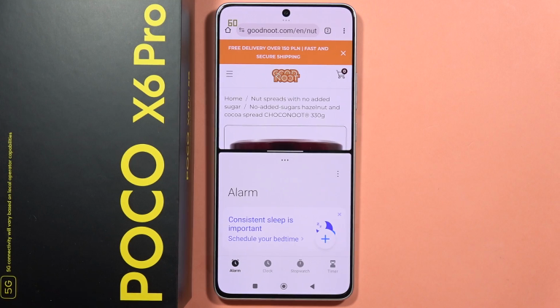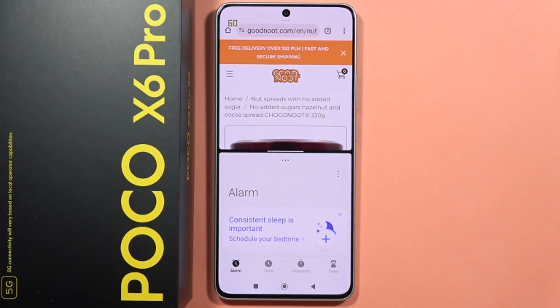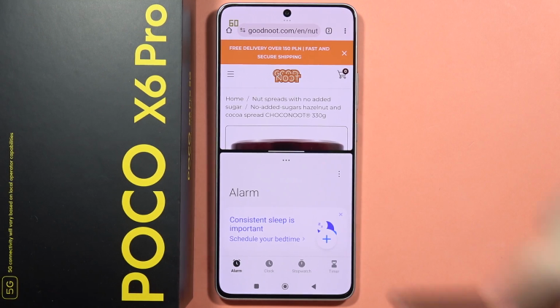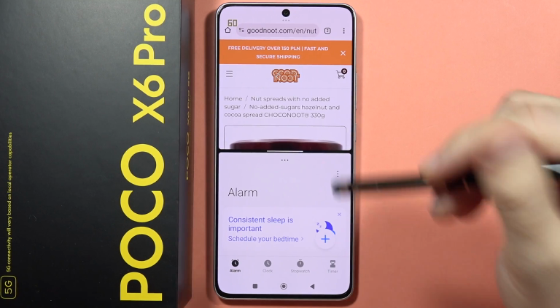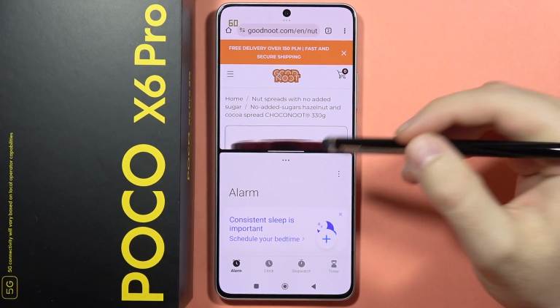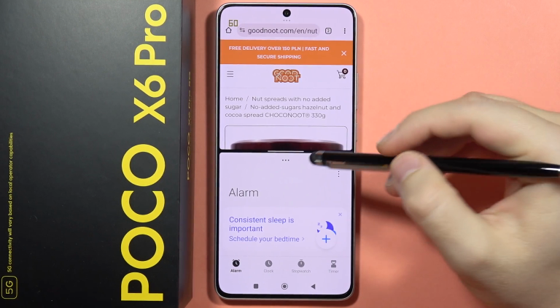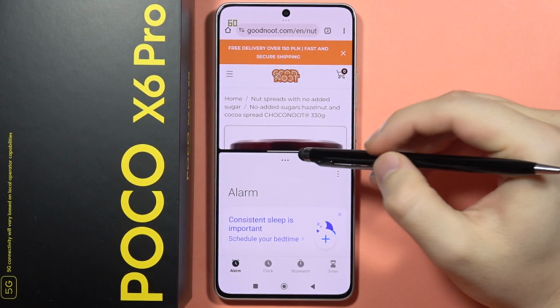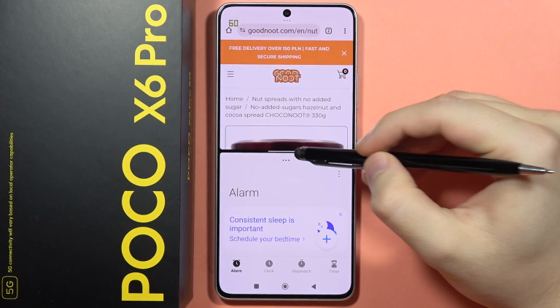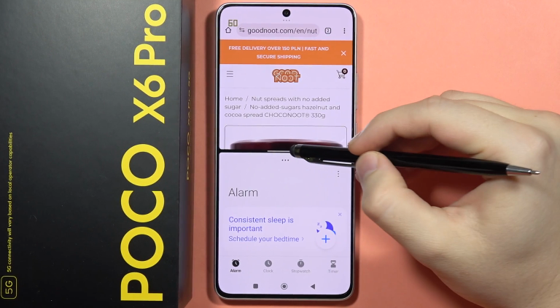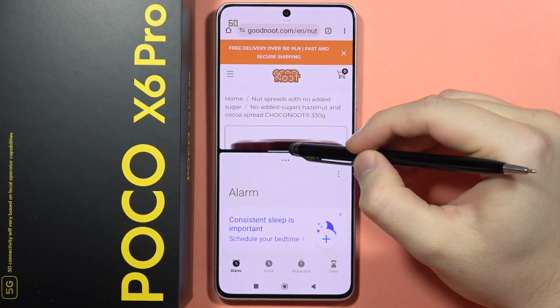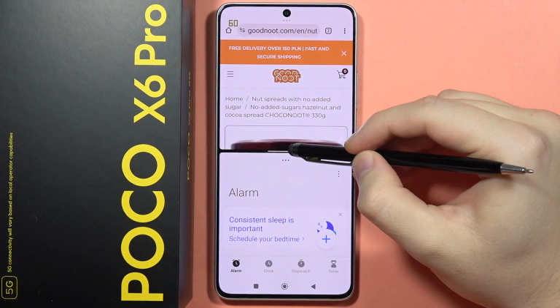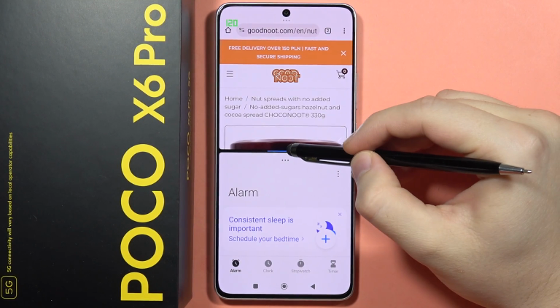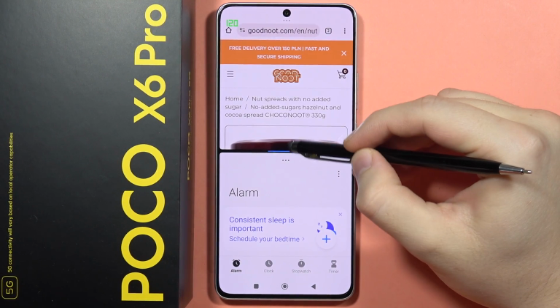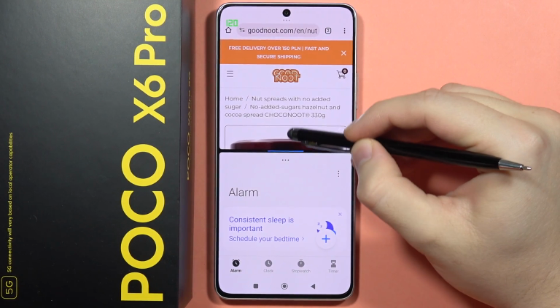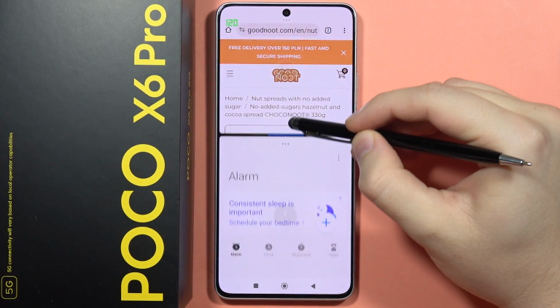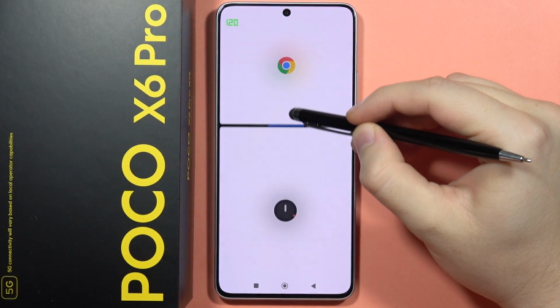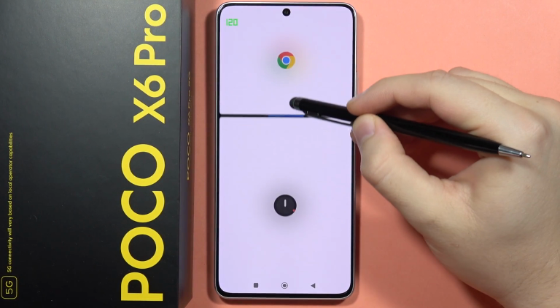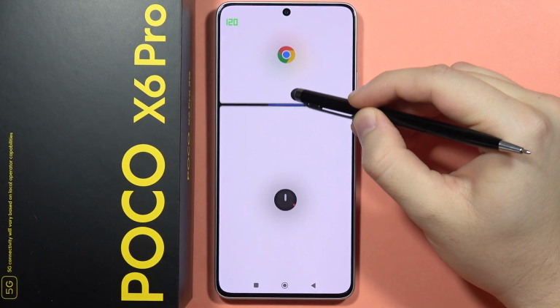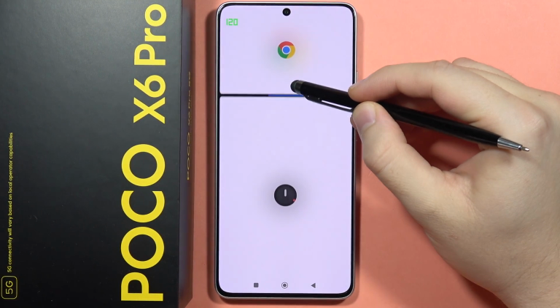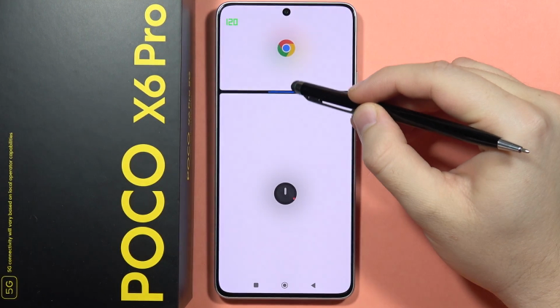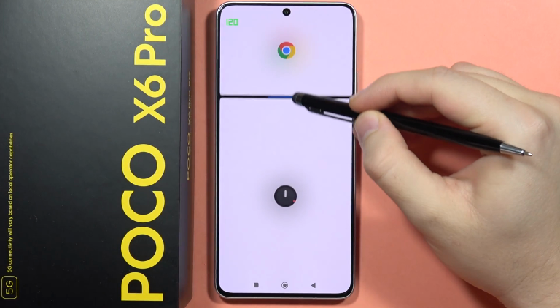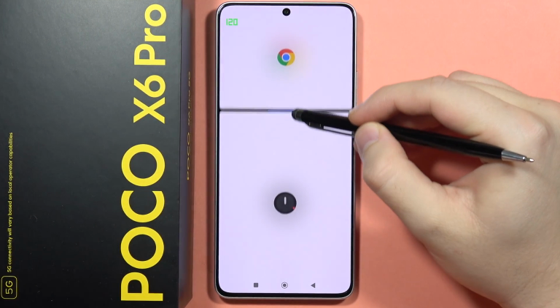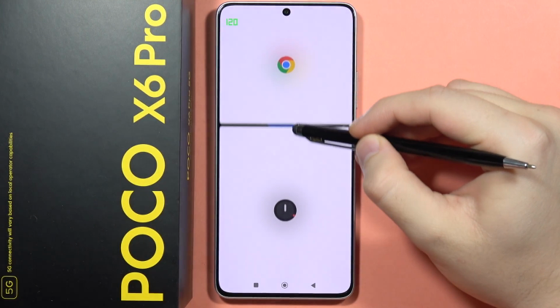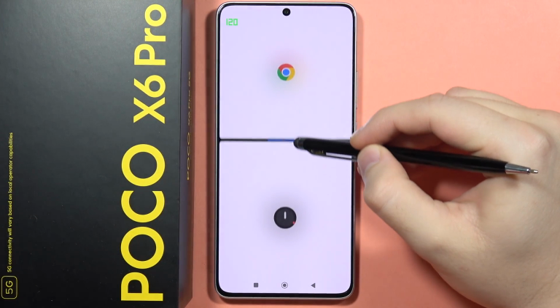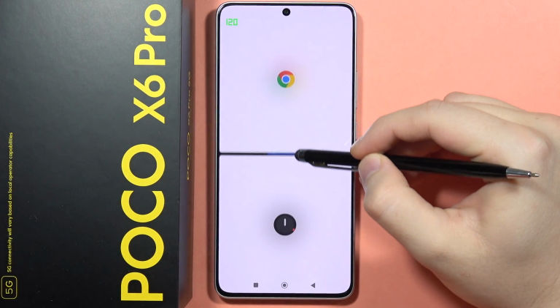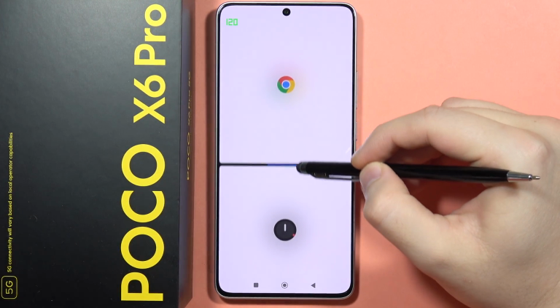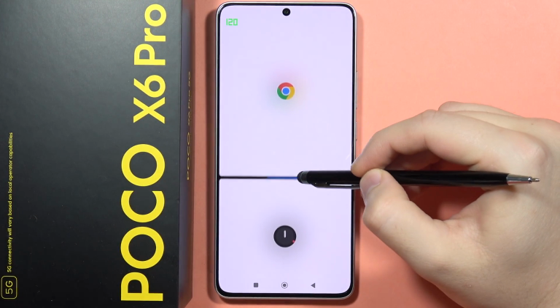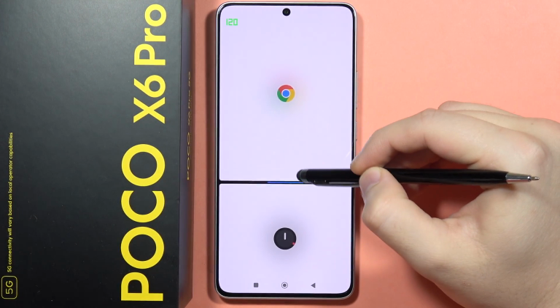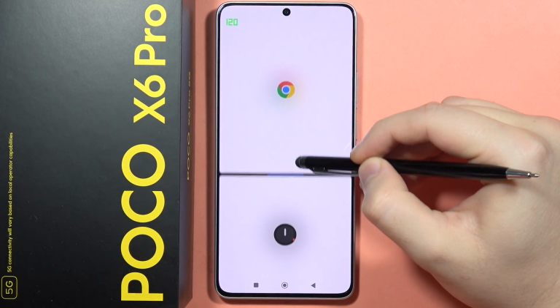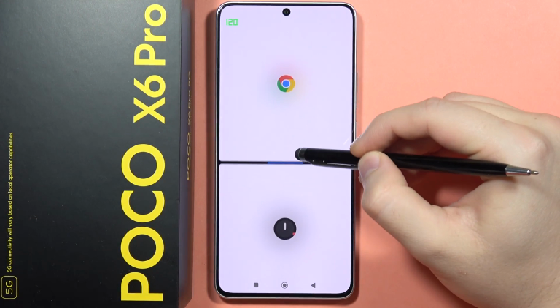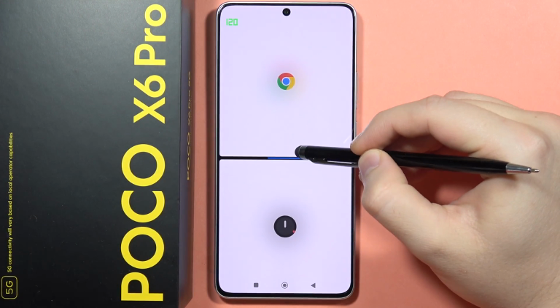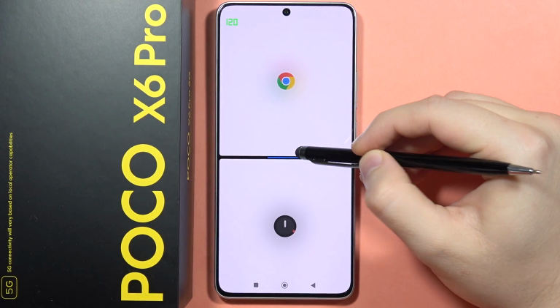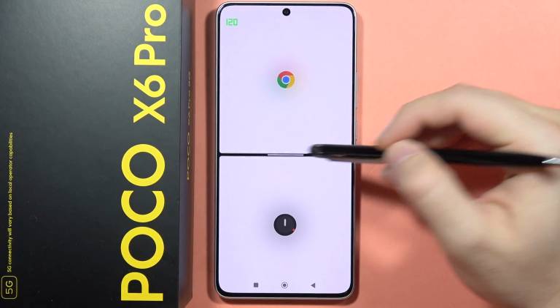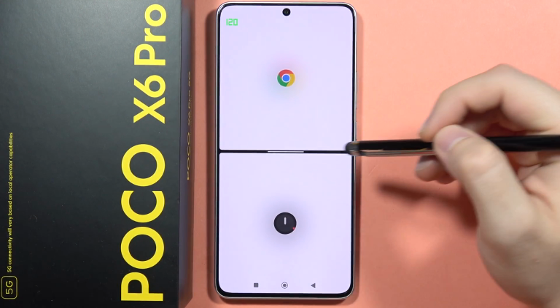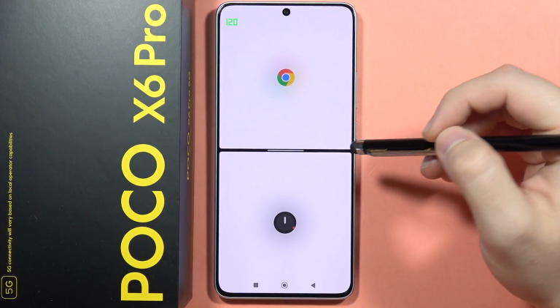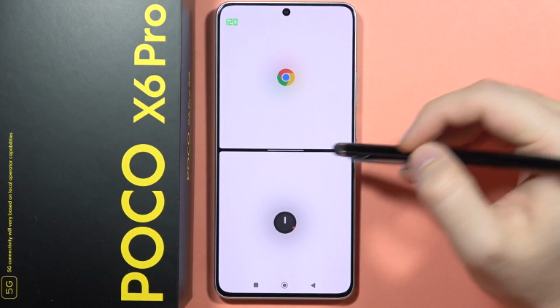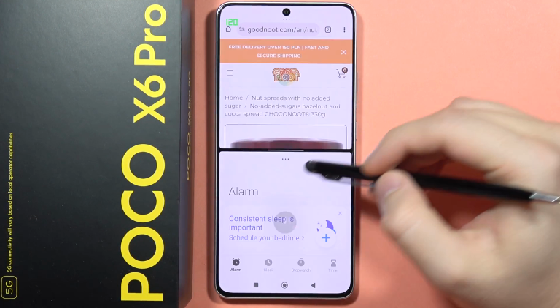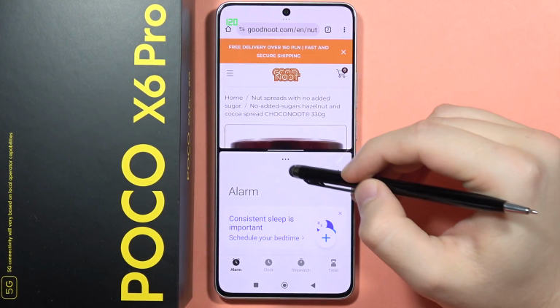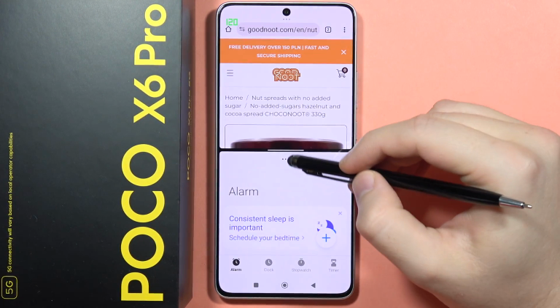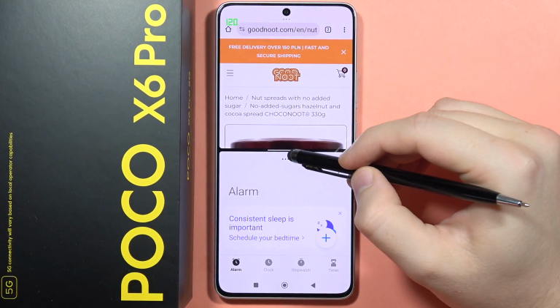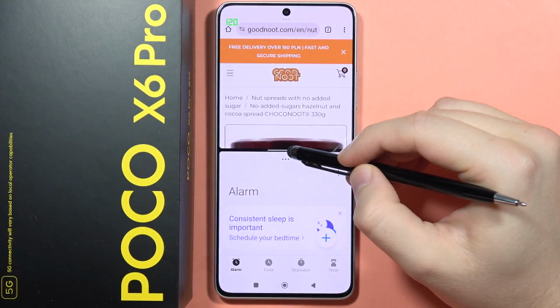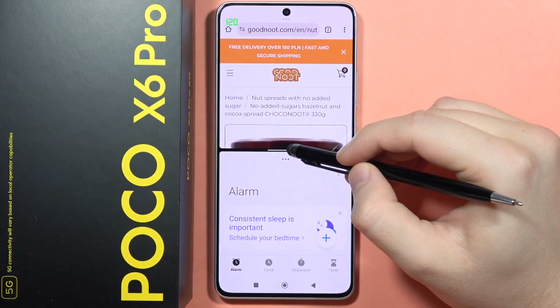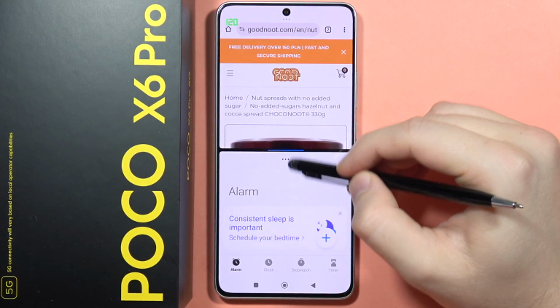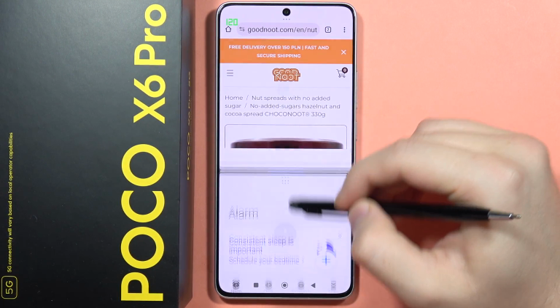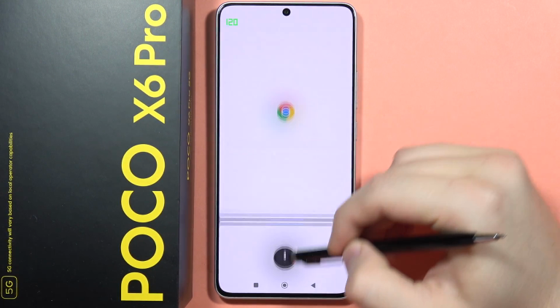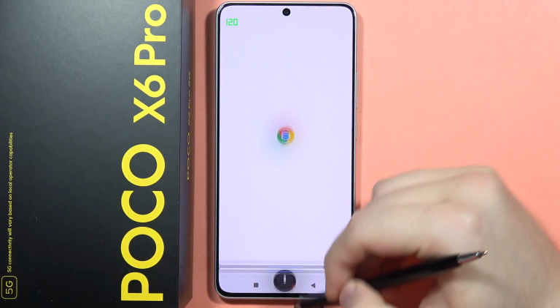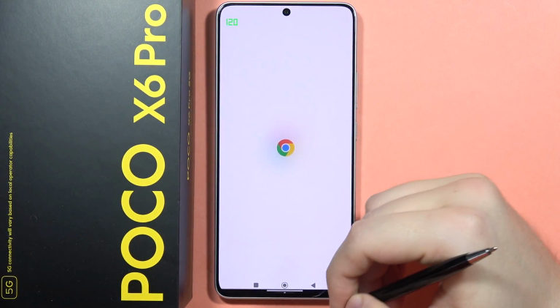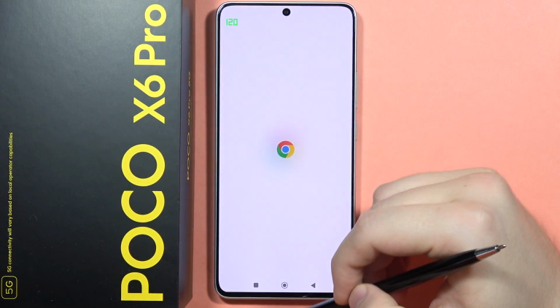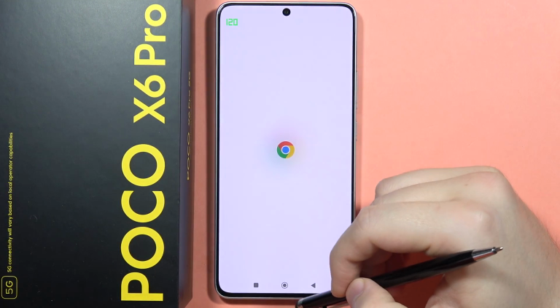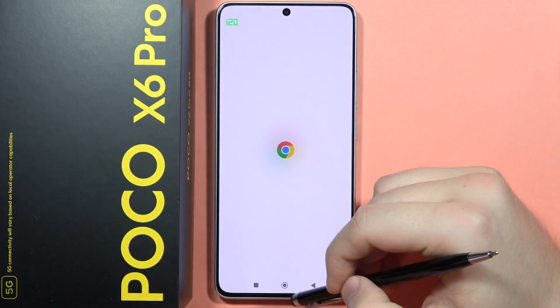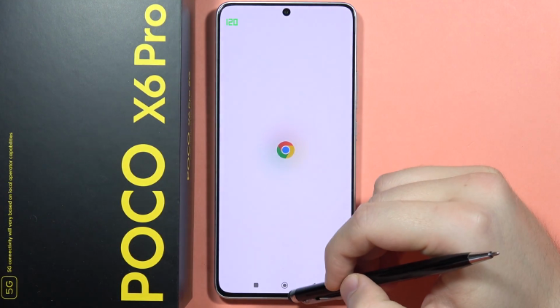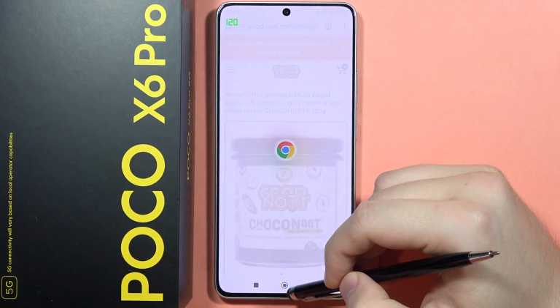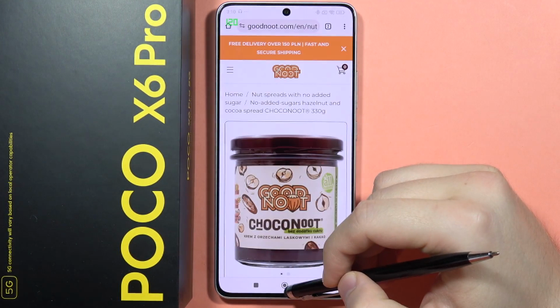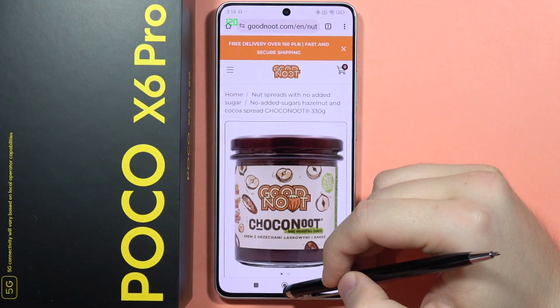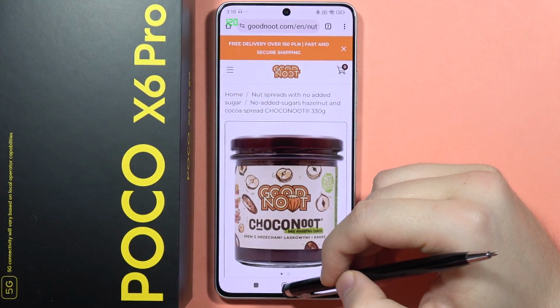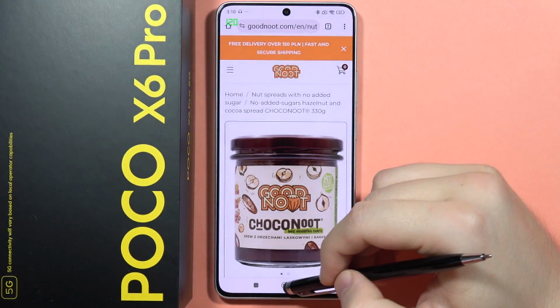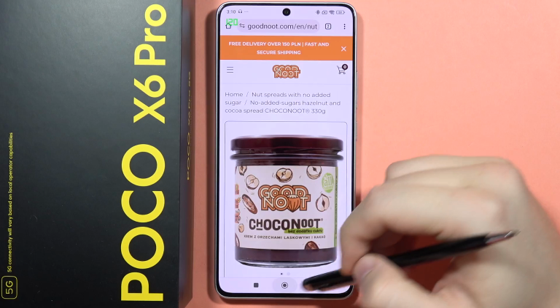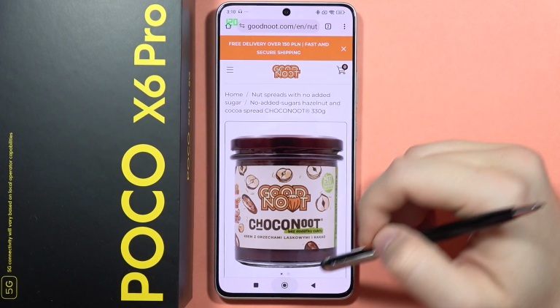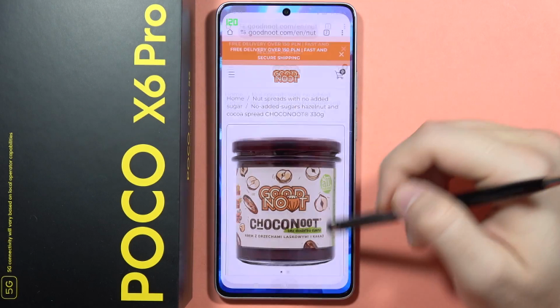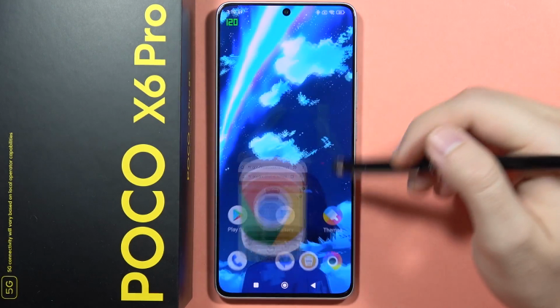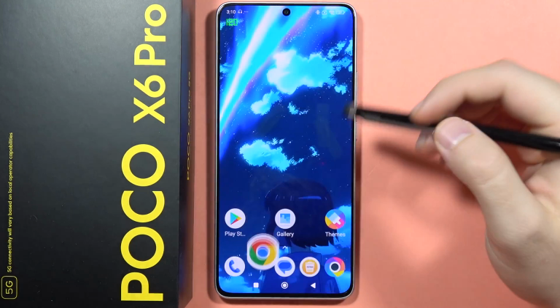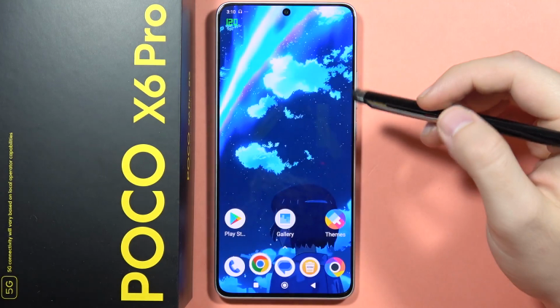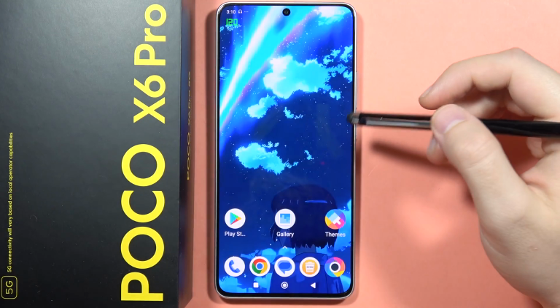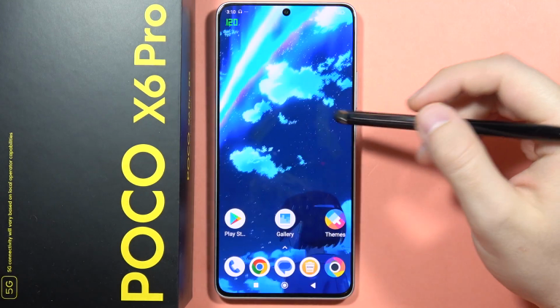Hey, if you want to open apps in the split screen mode on the POCO X6 Pro, for sure you can do this, and let me quickly show you how it works.